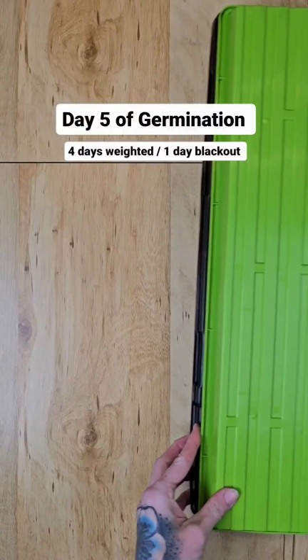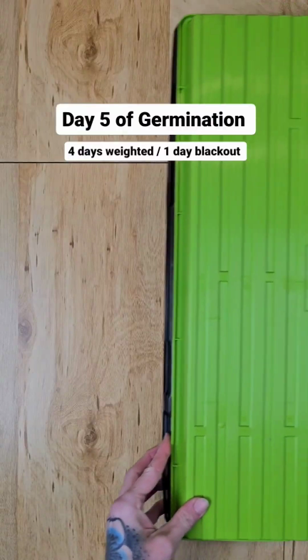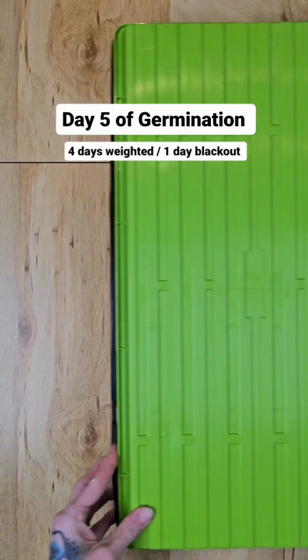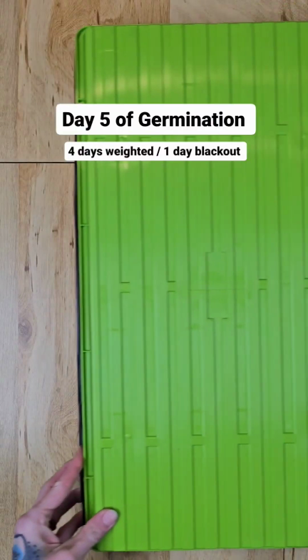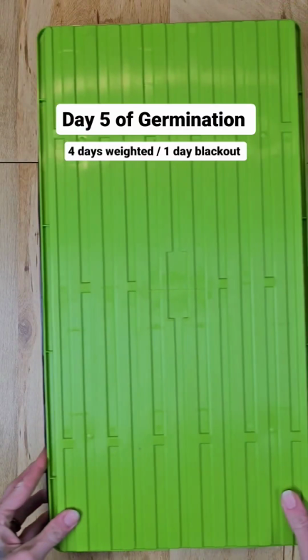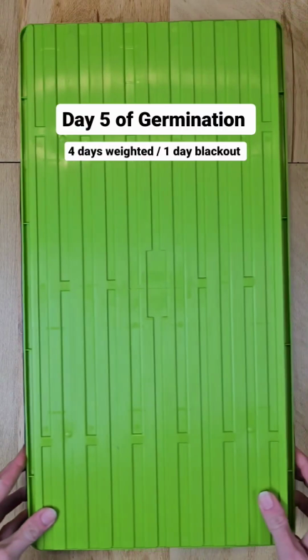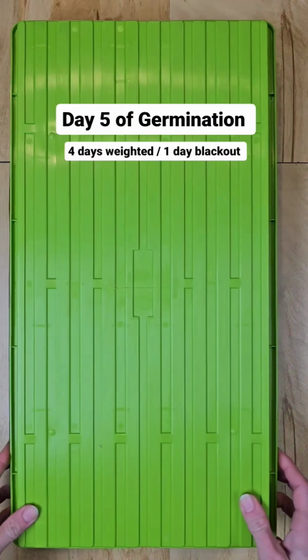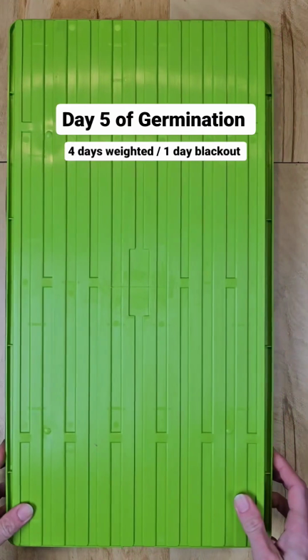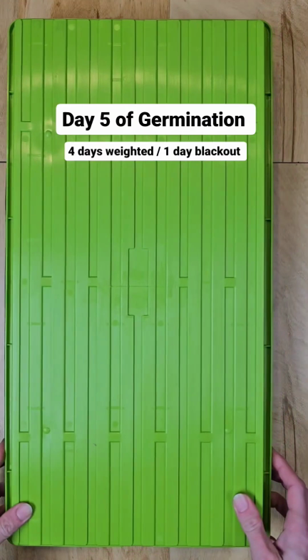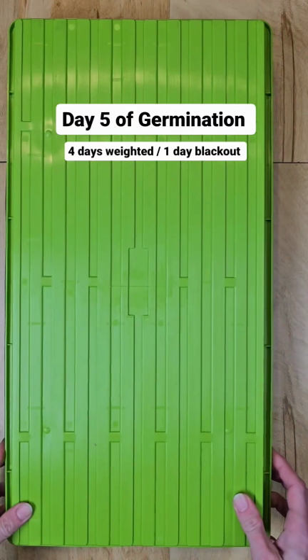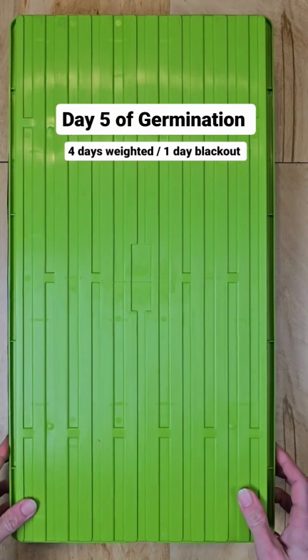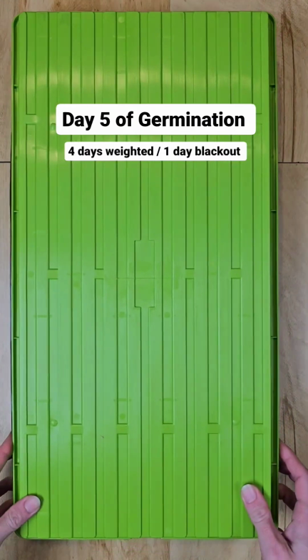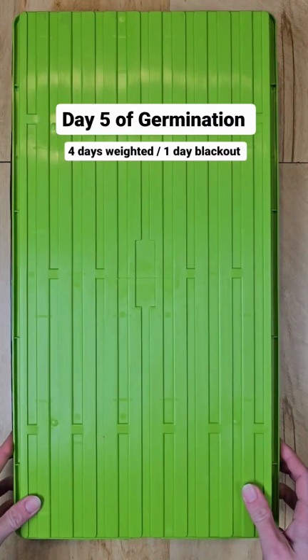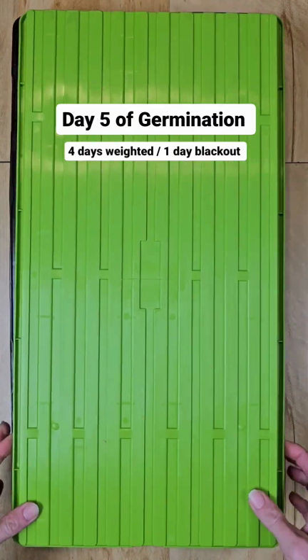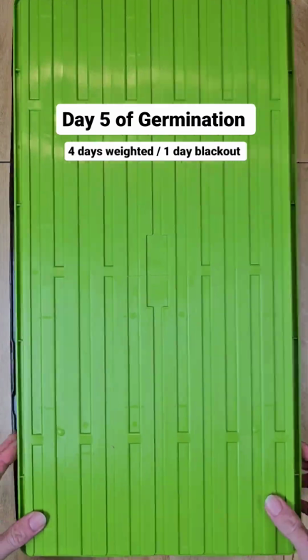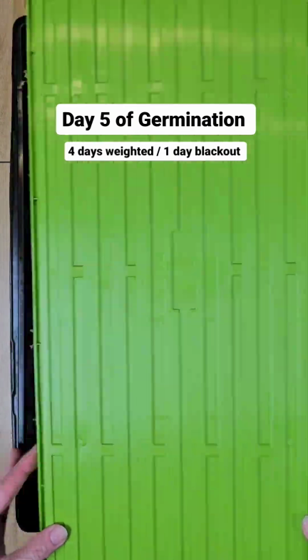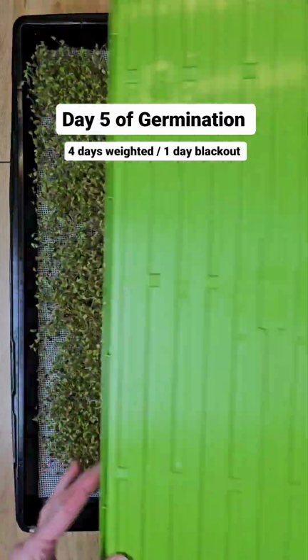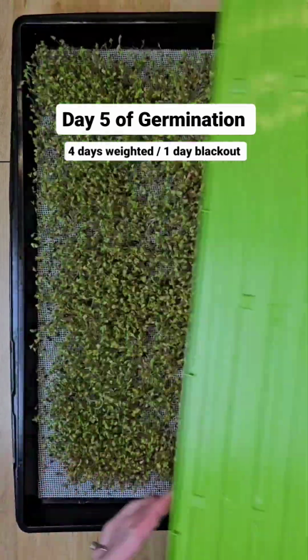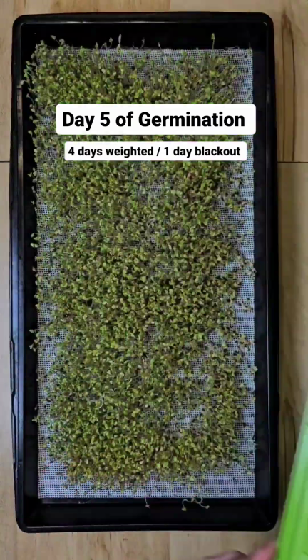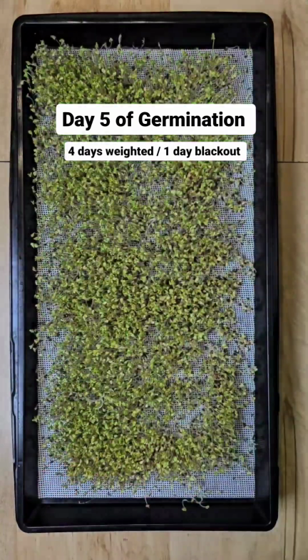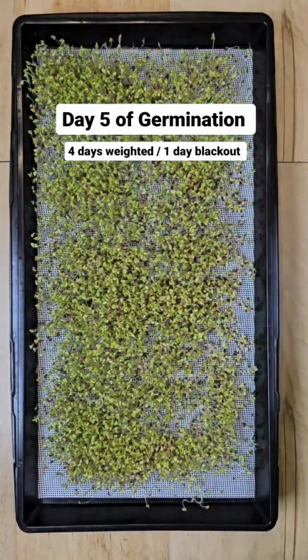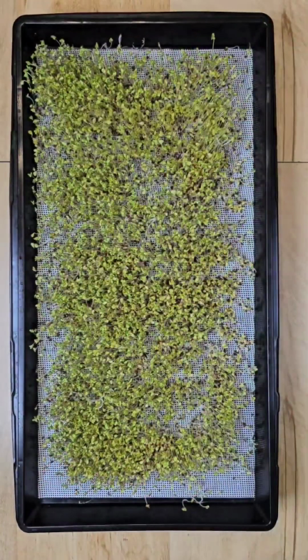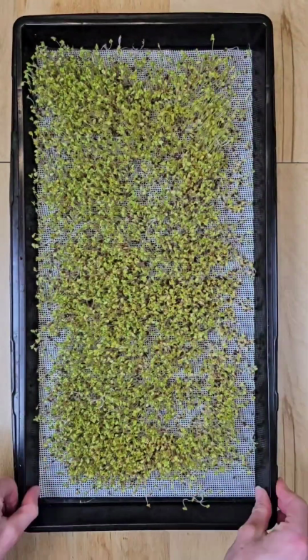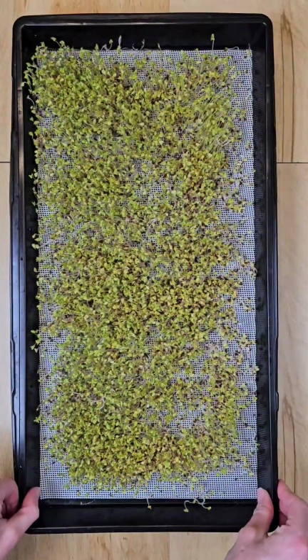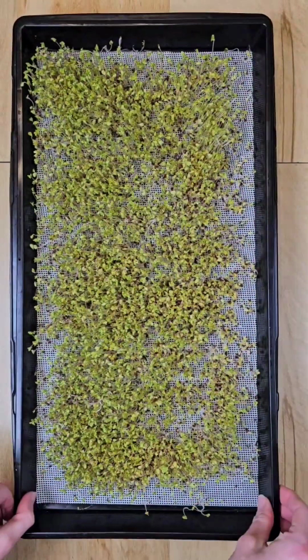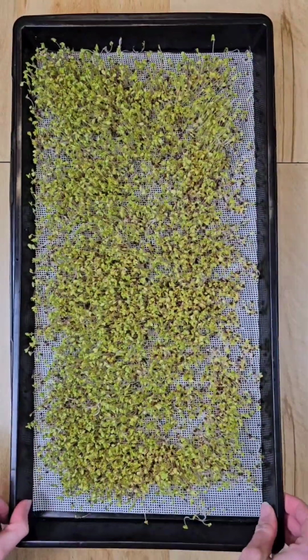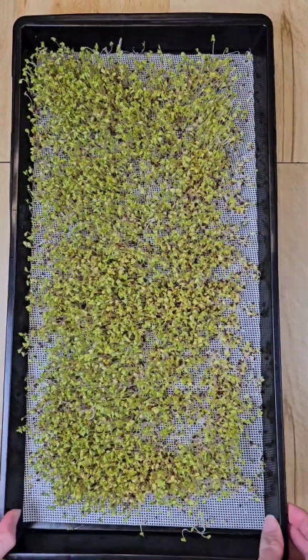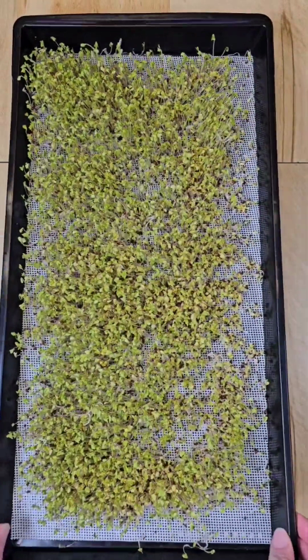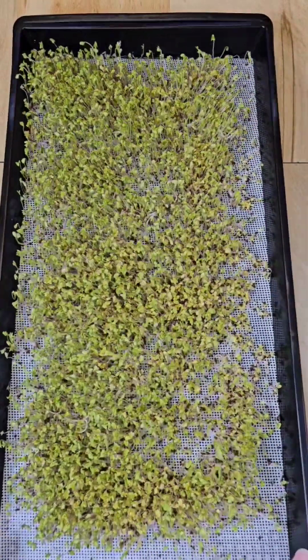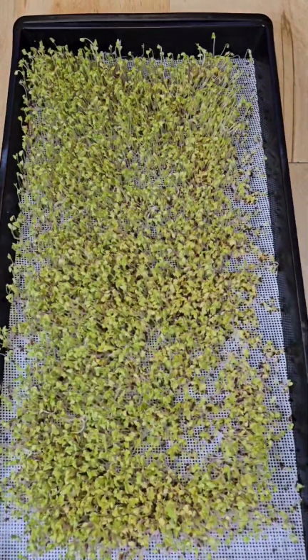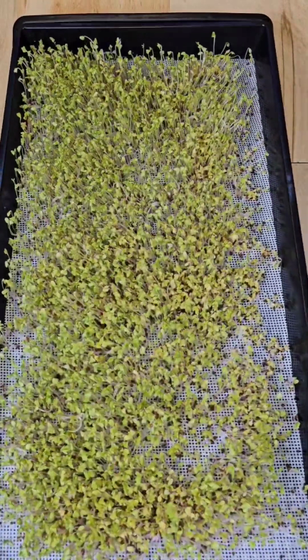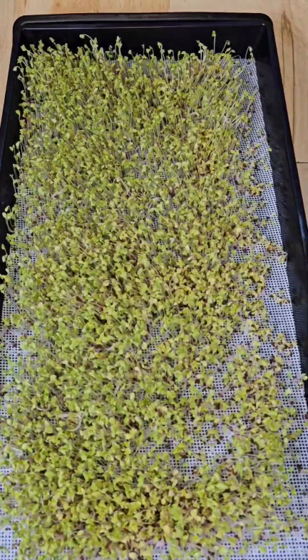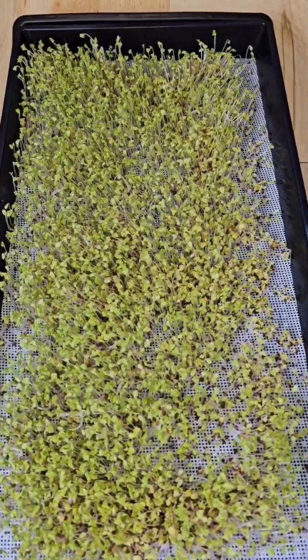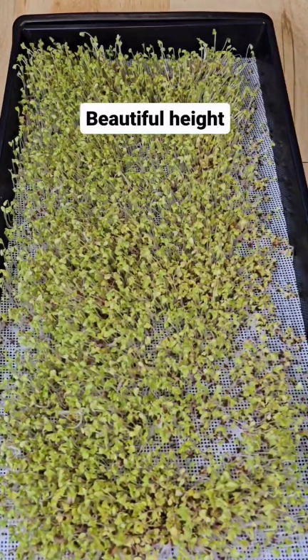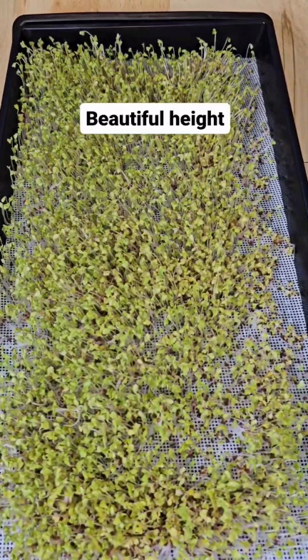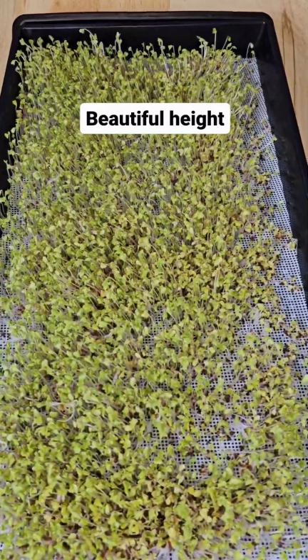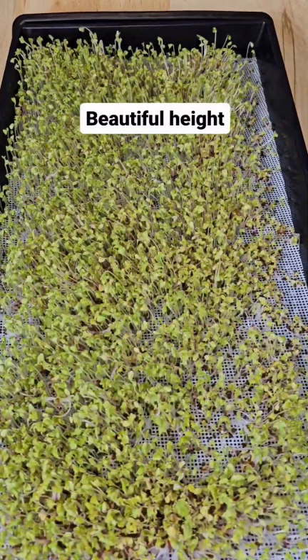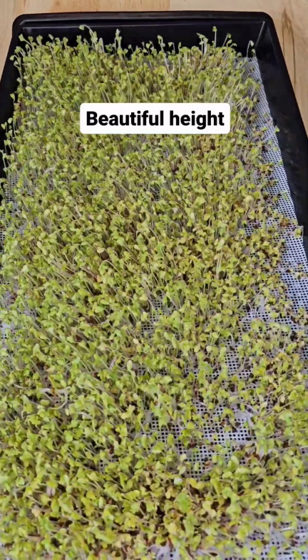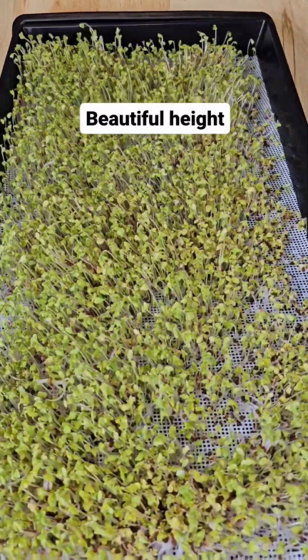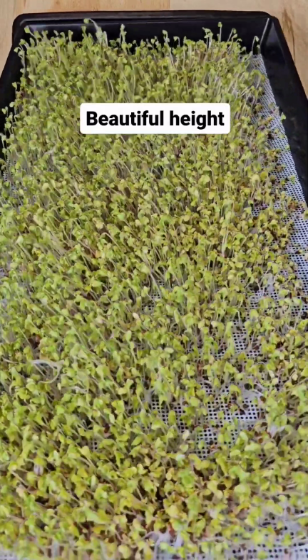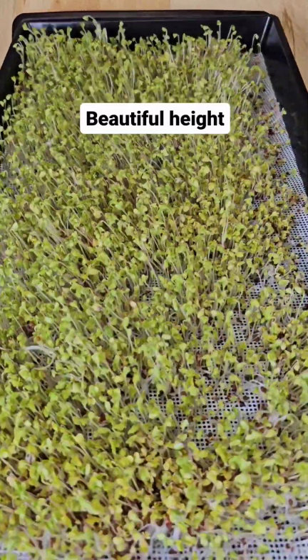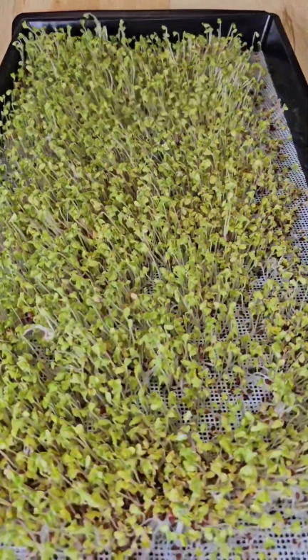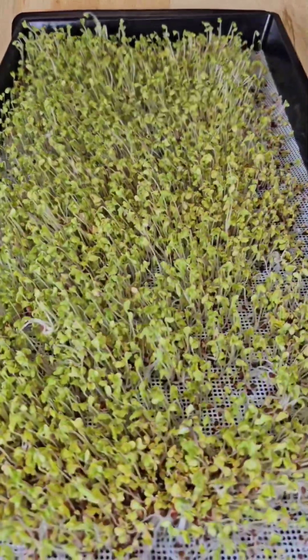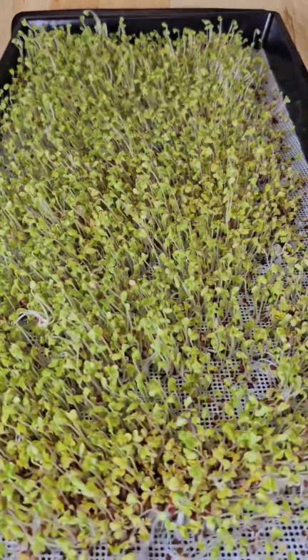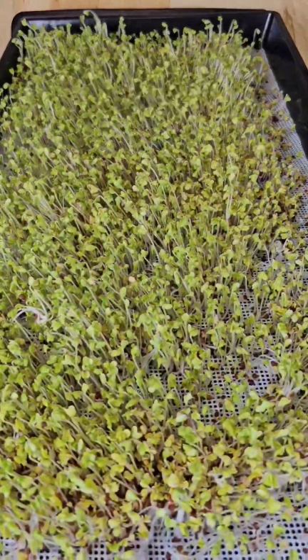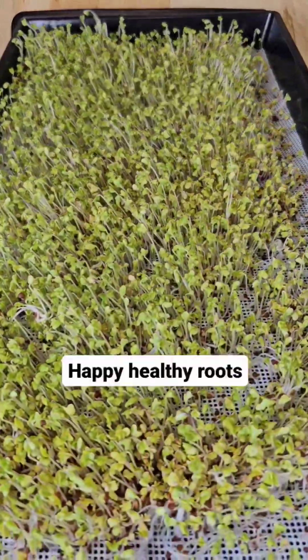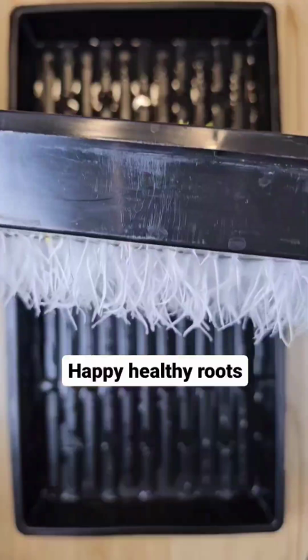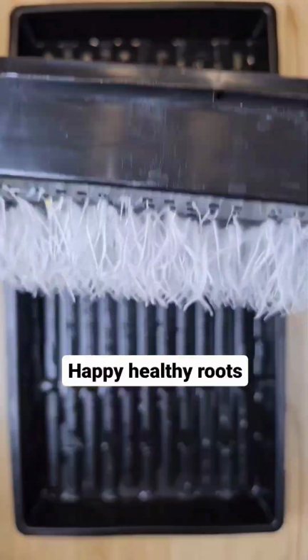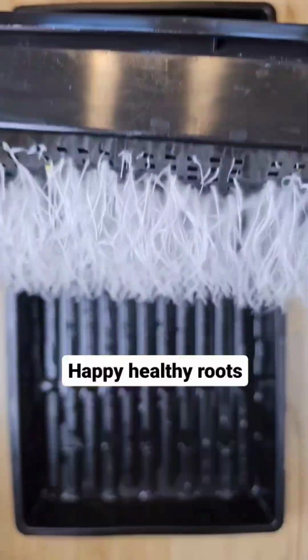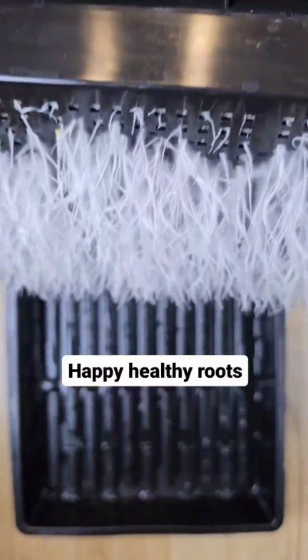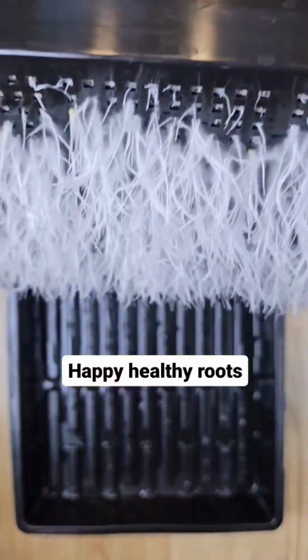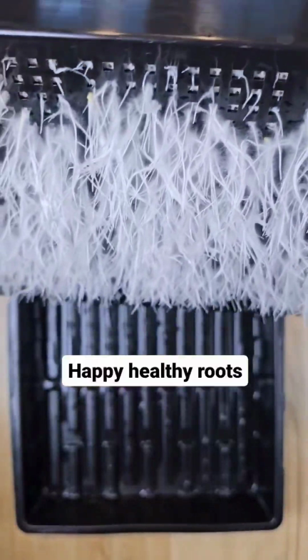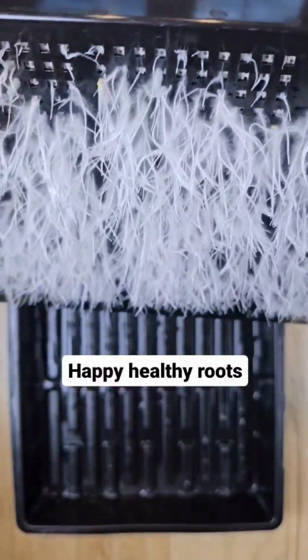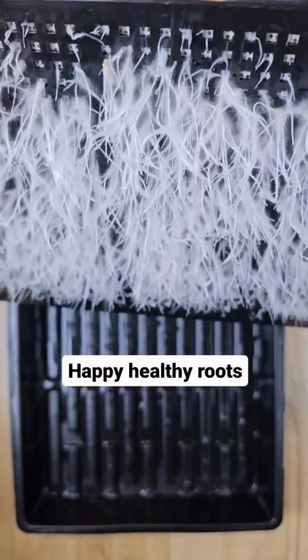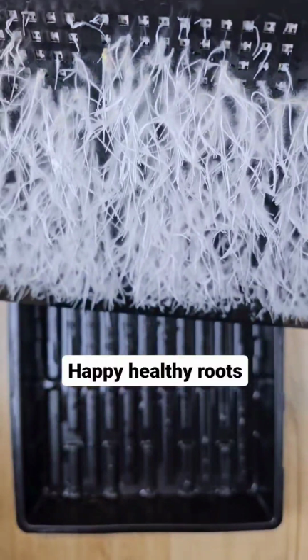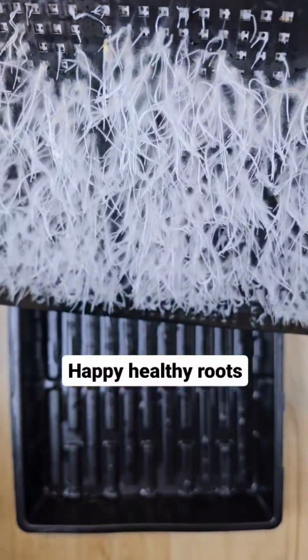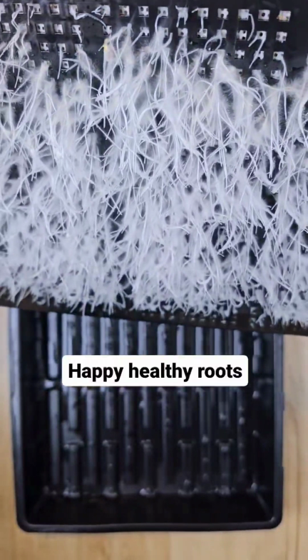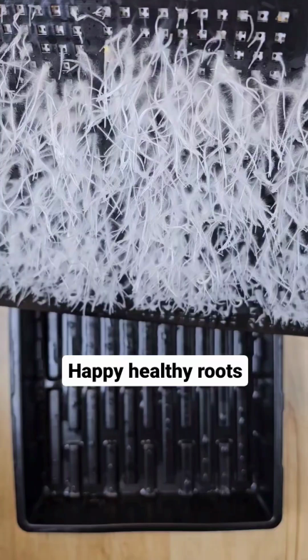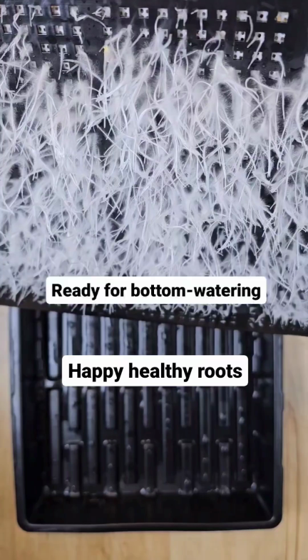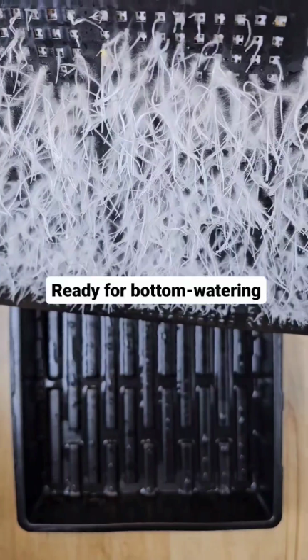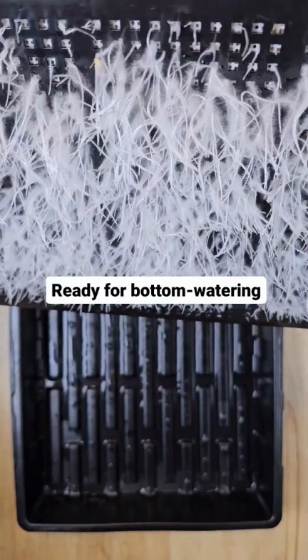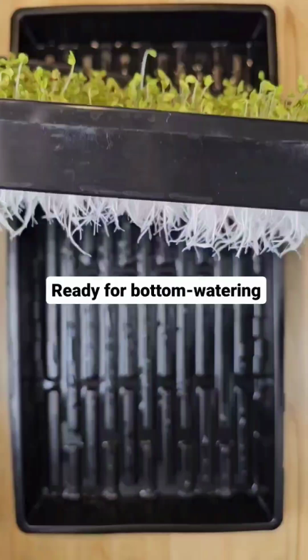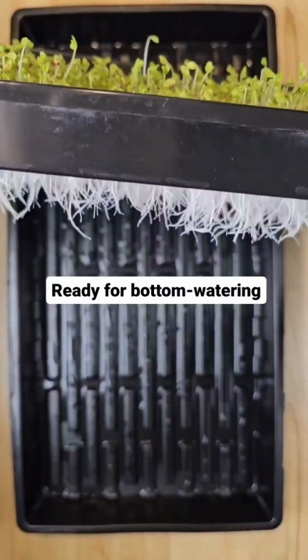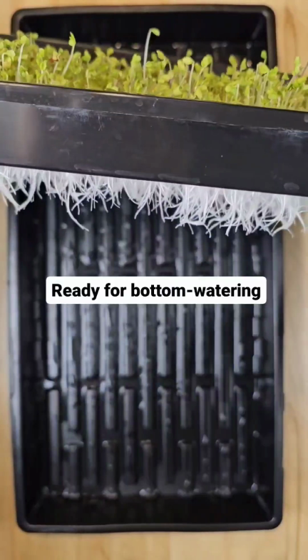Here they are on day five after one day of blackout. Our microgreens were at a great height and our roots look beautiful and ready for bottom watering.